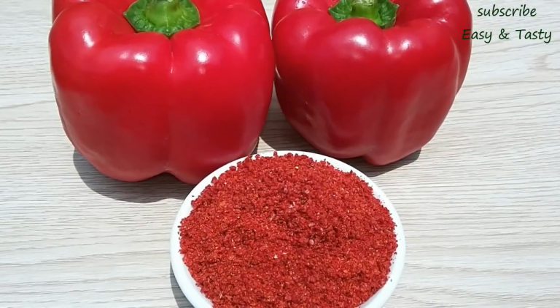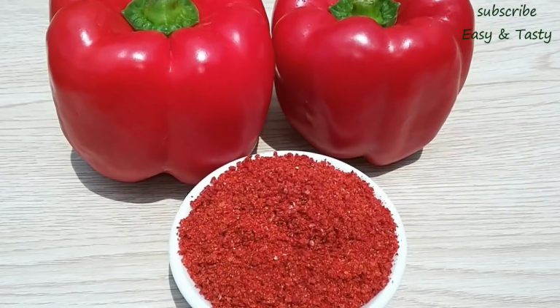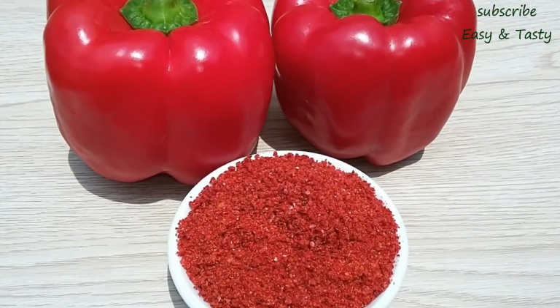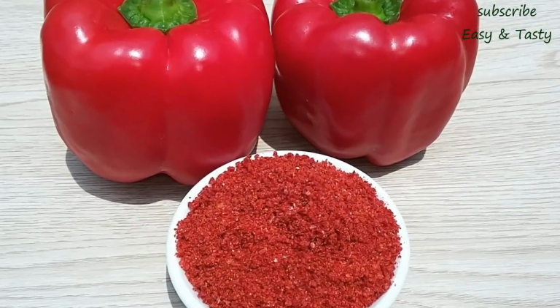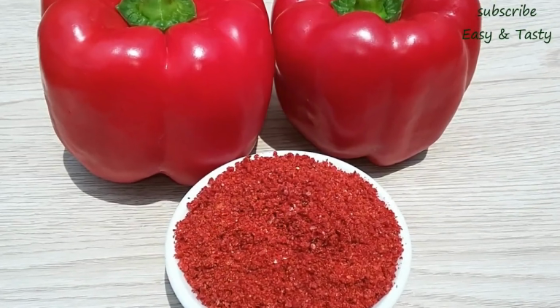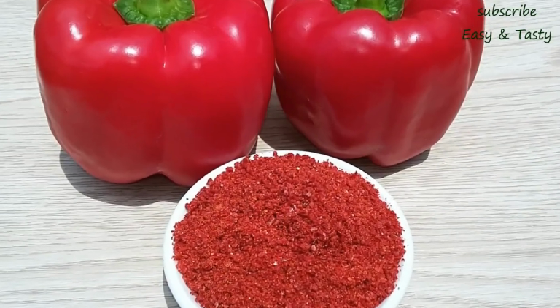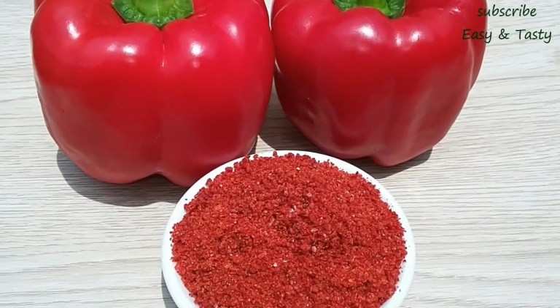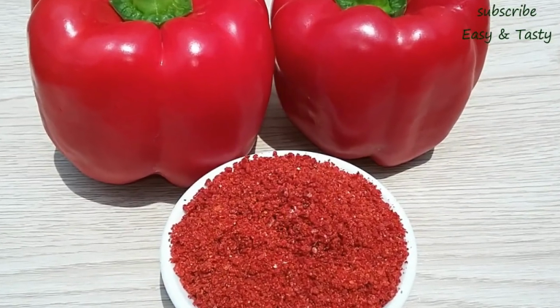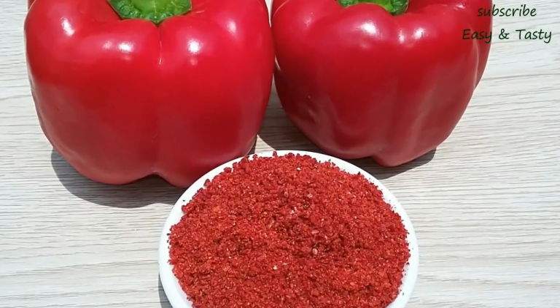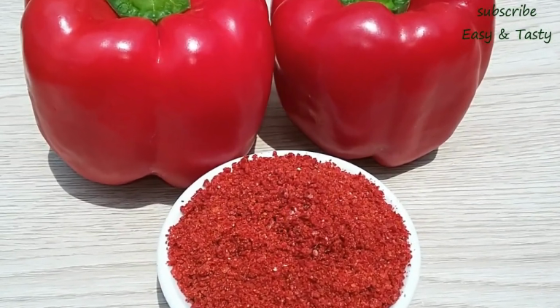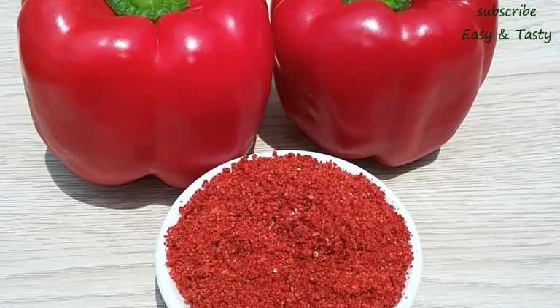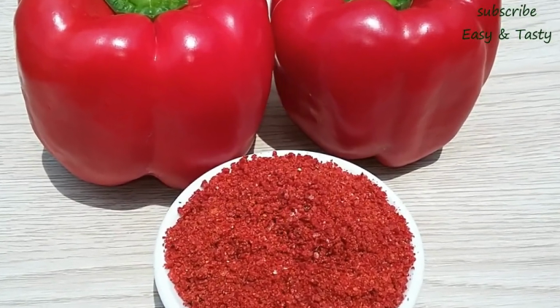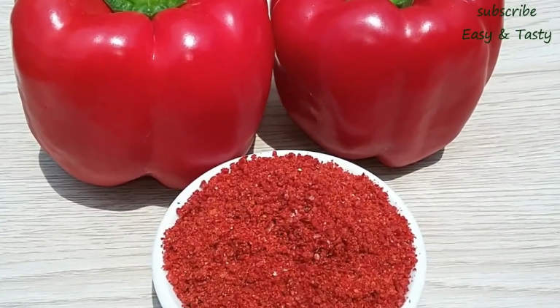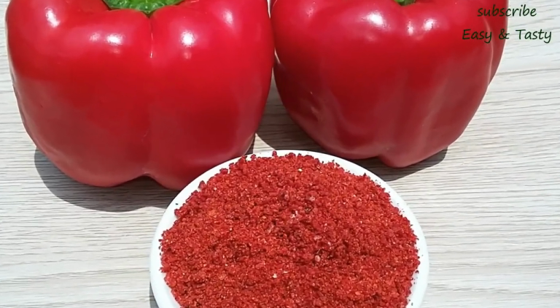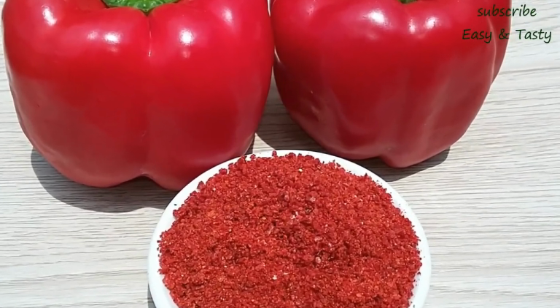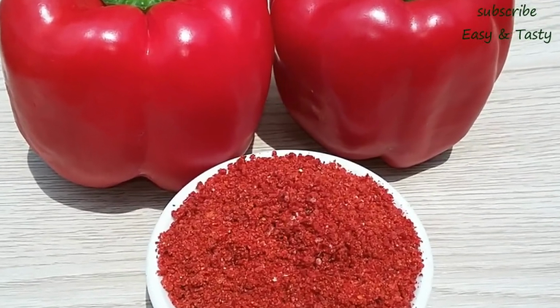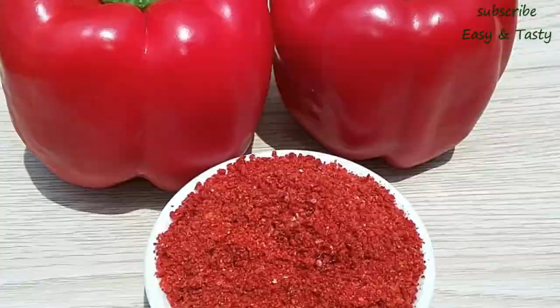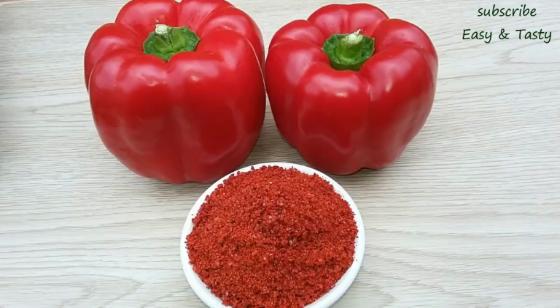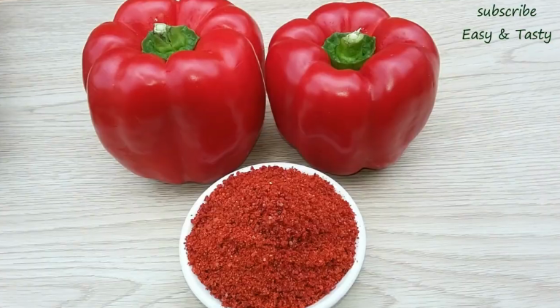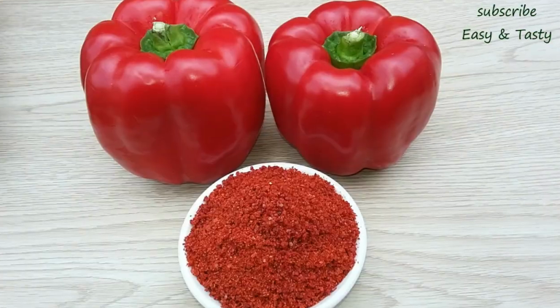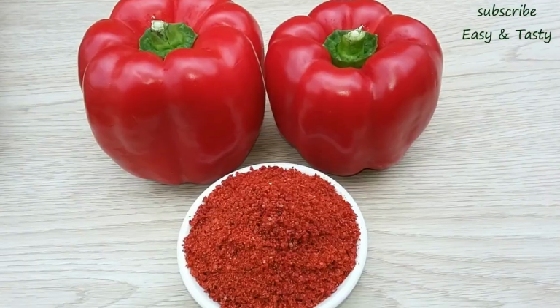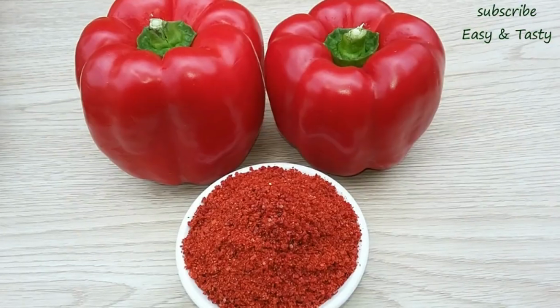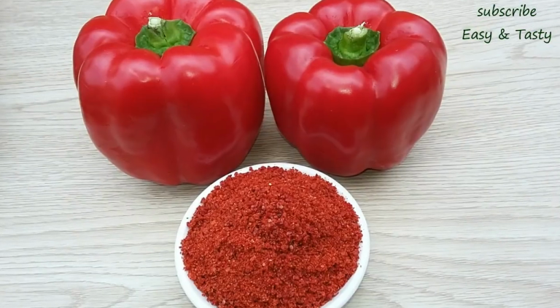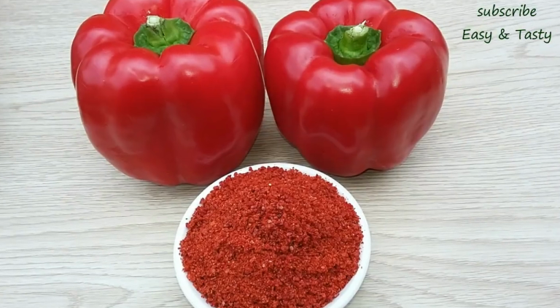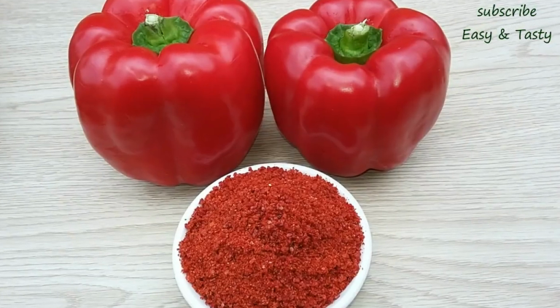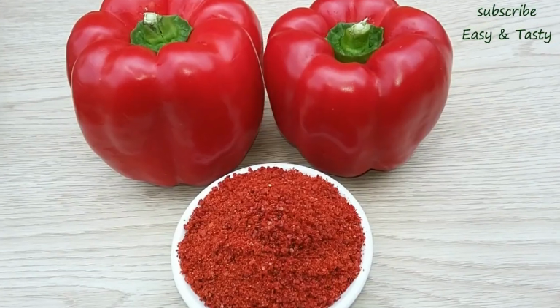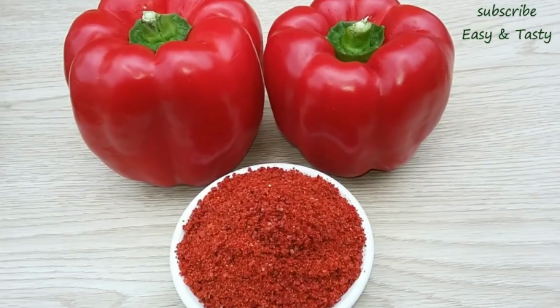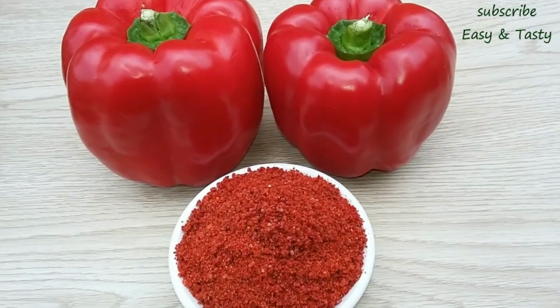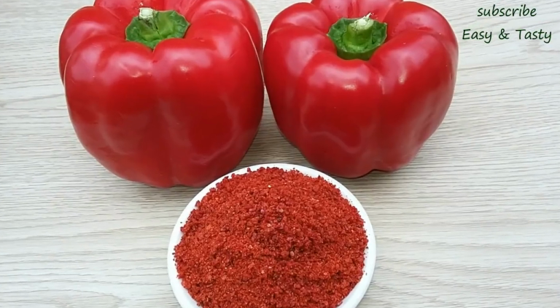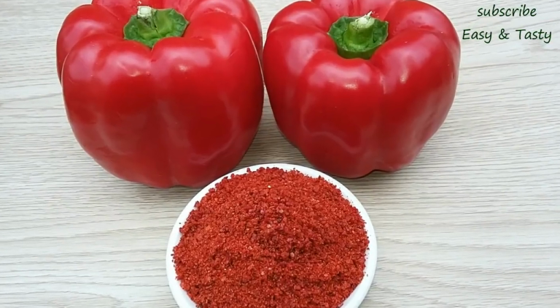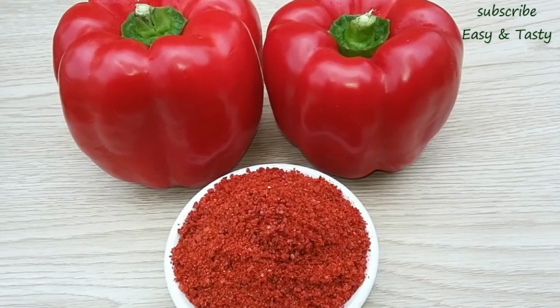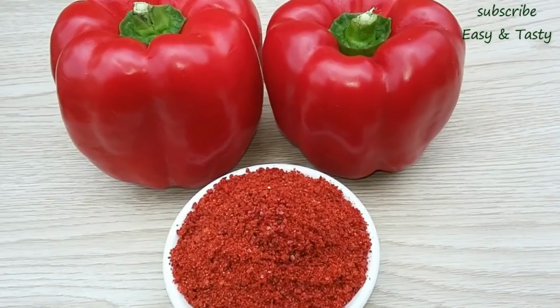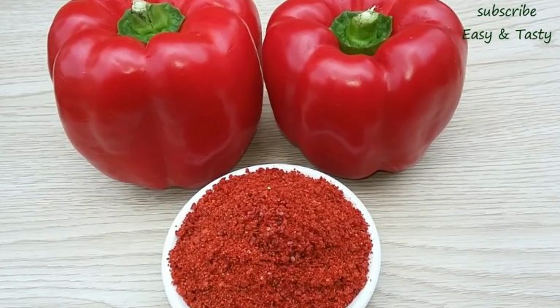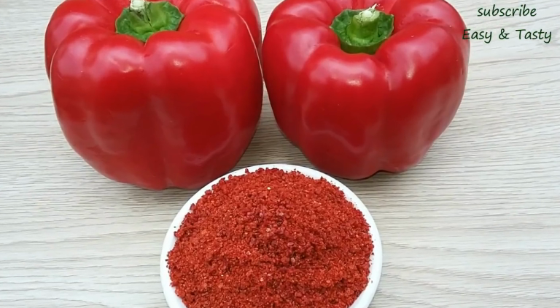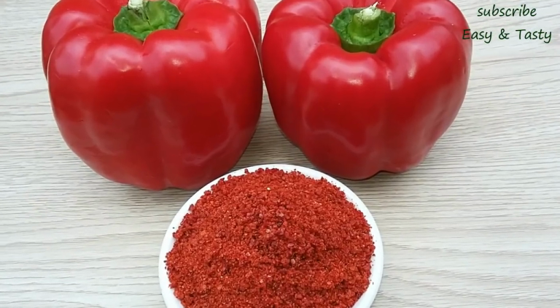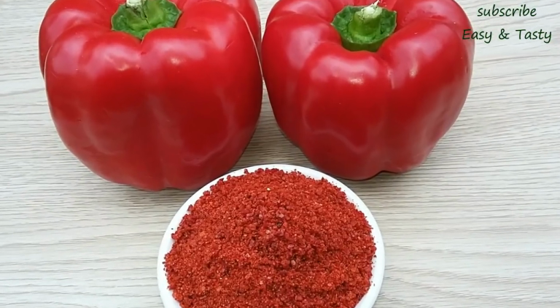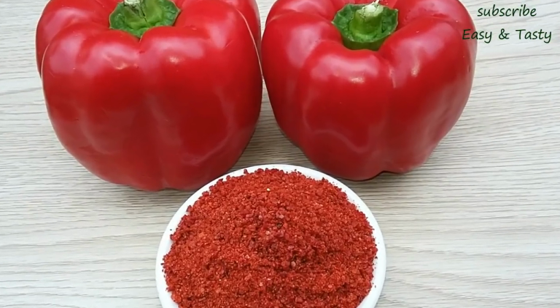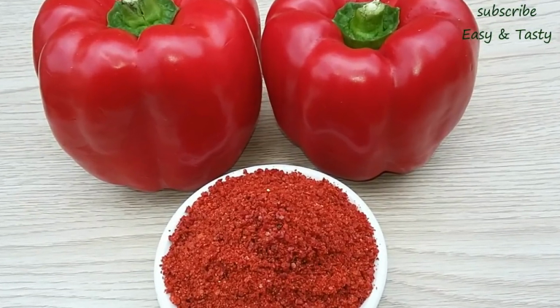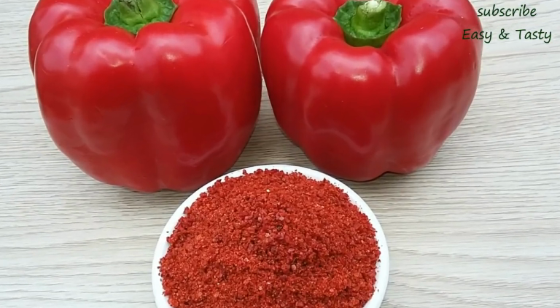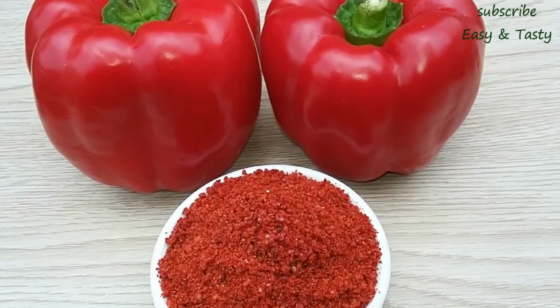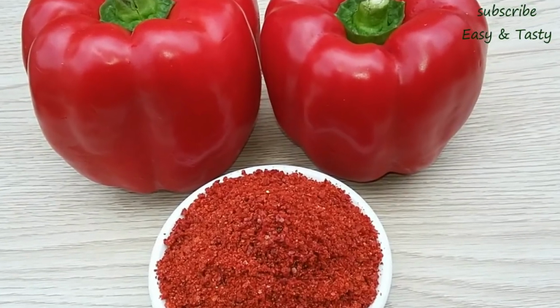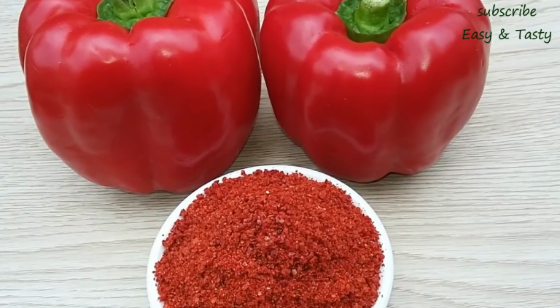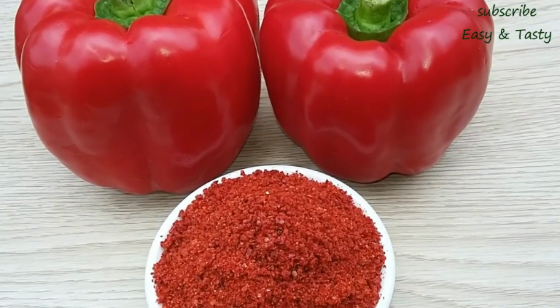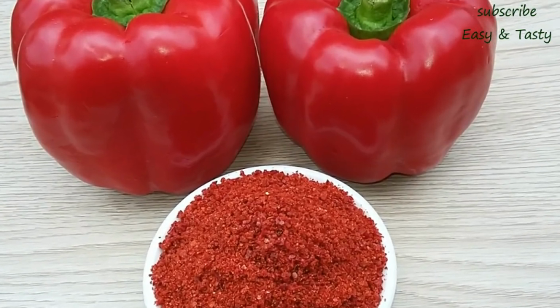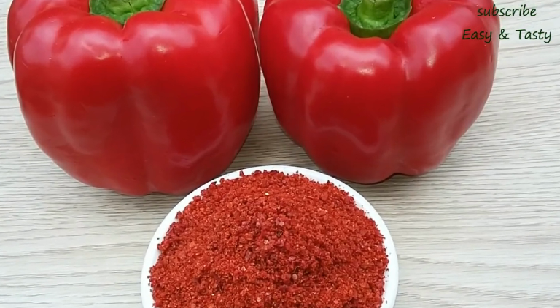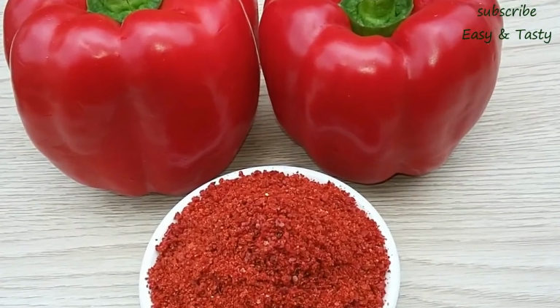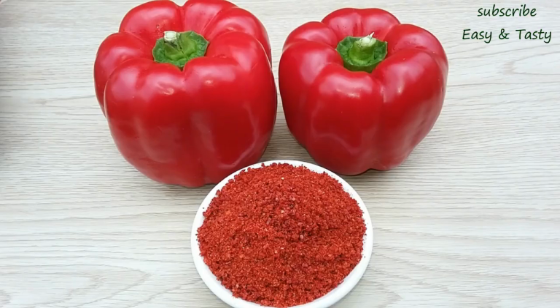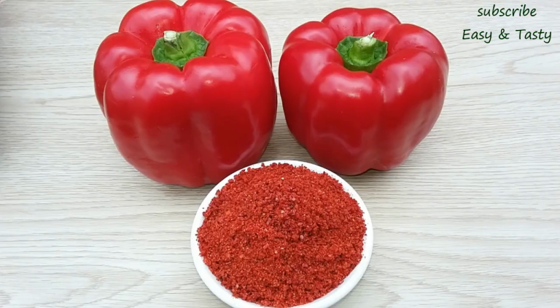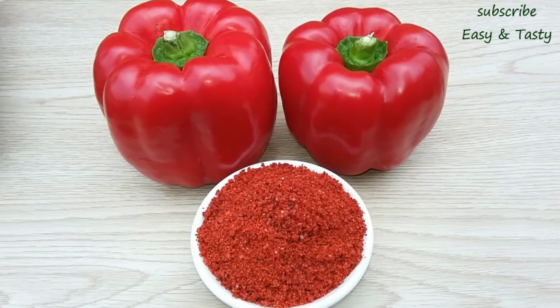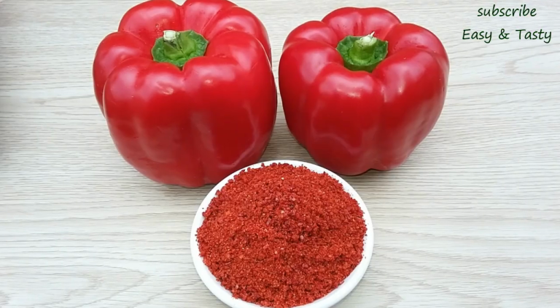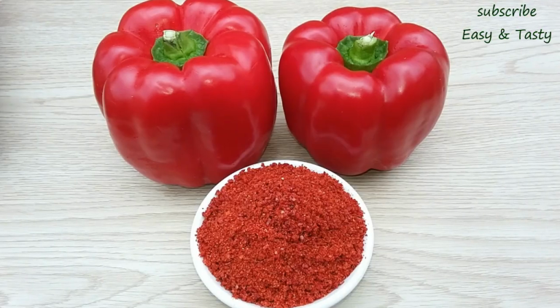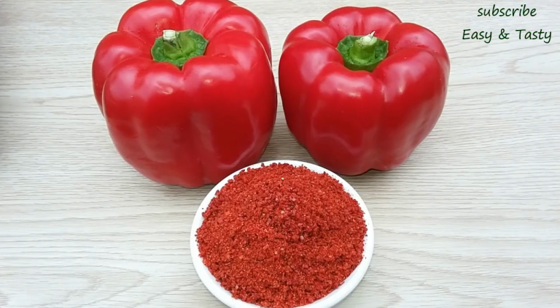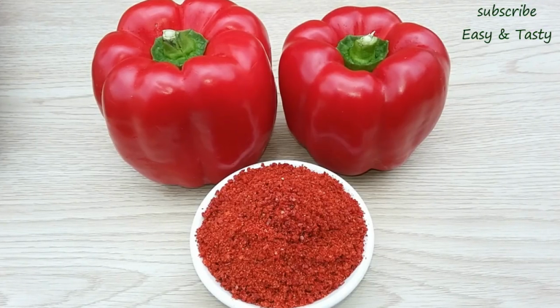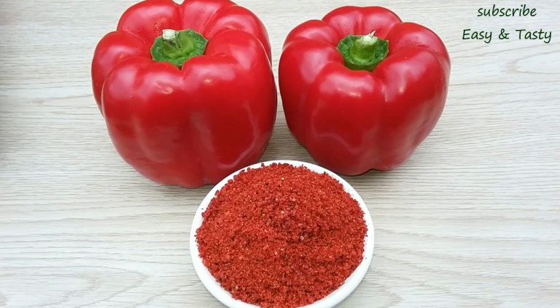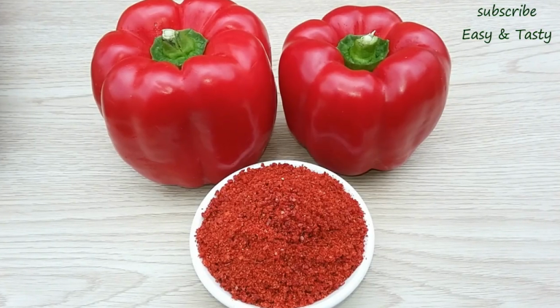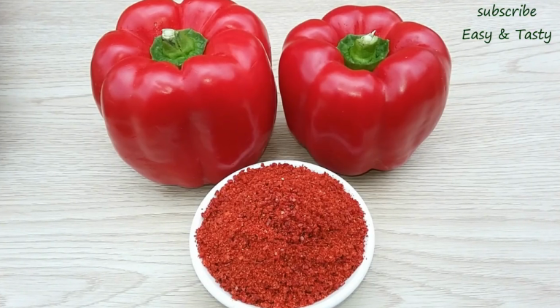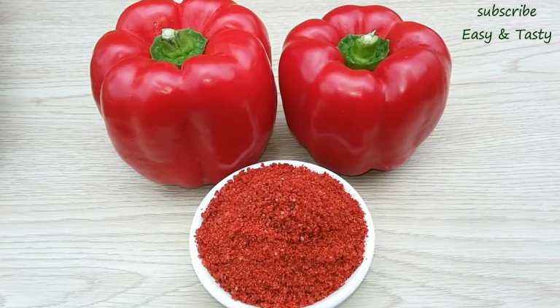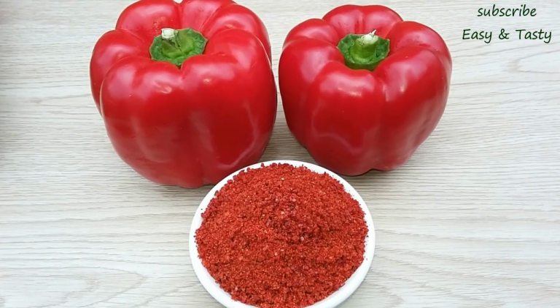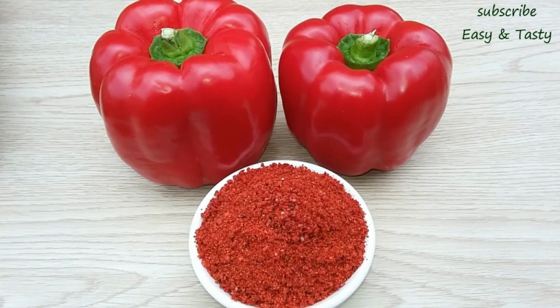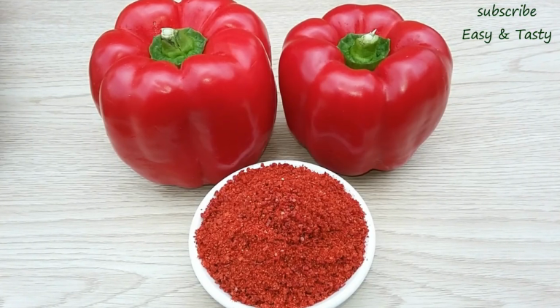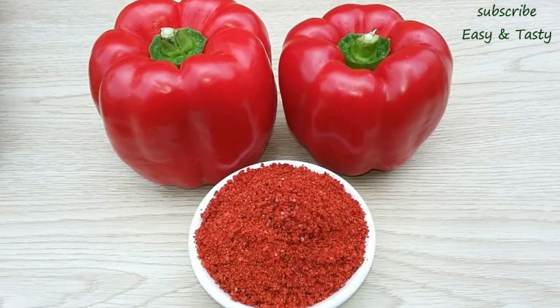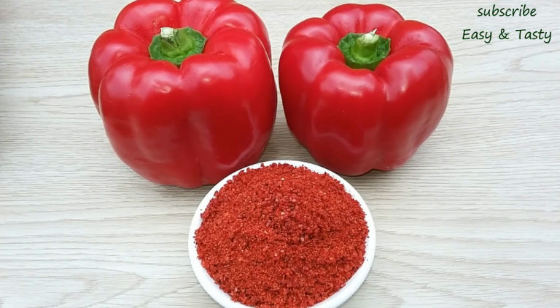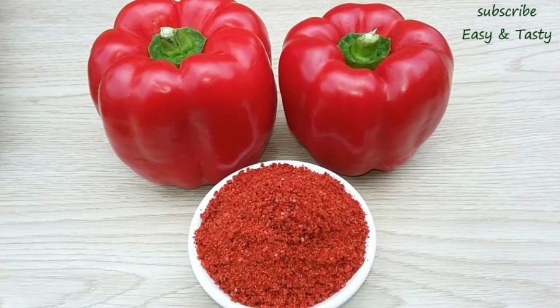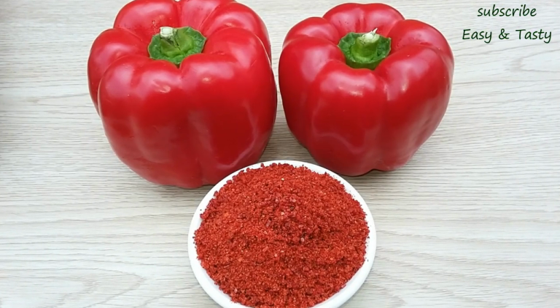I am ready to put a paprika powder in my bag. I am ready to put a red cap on my bag.